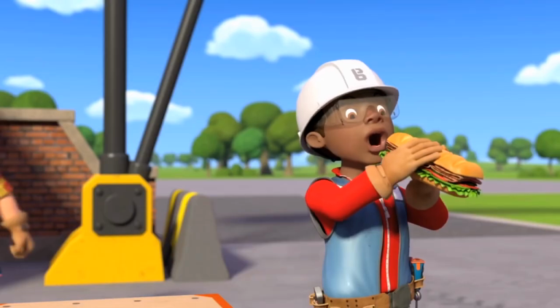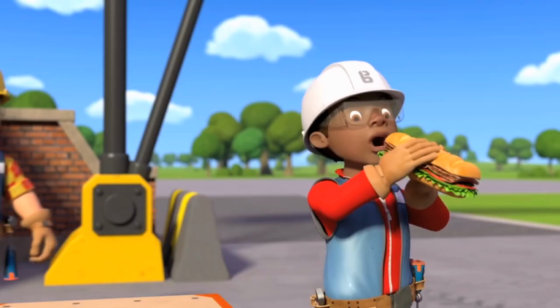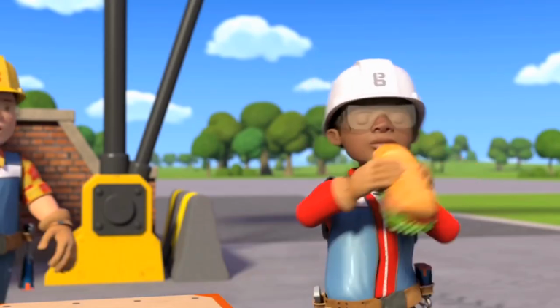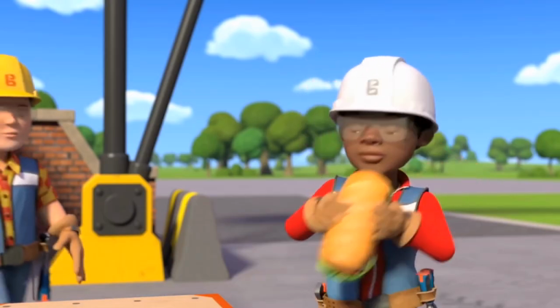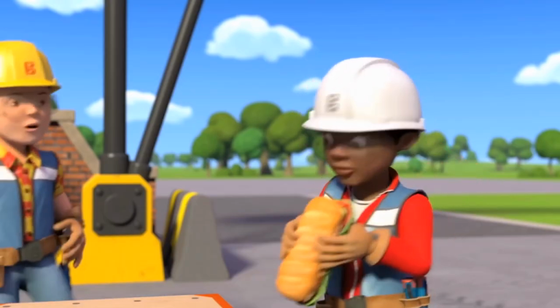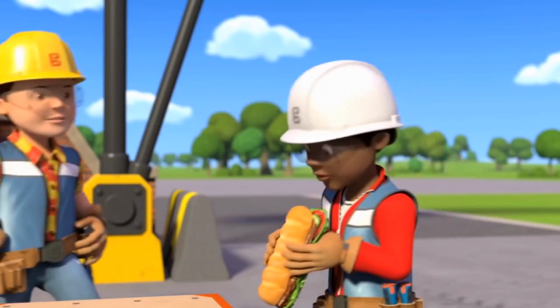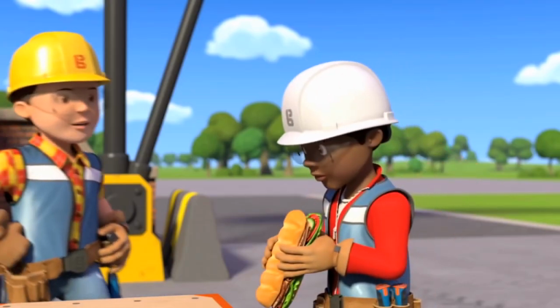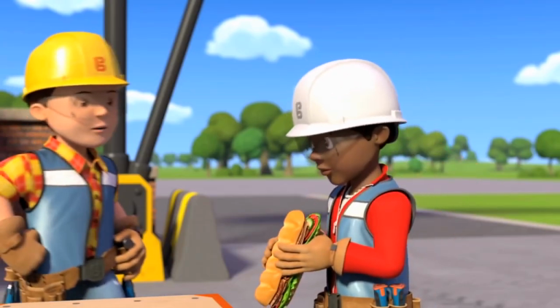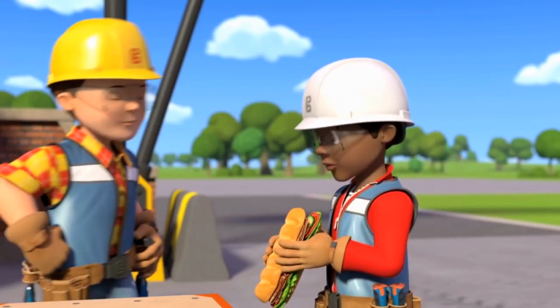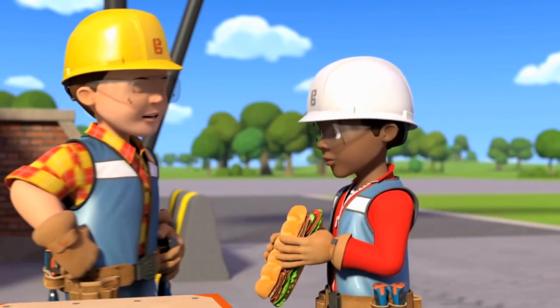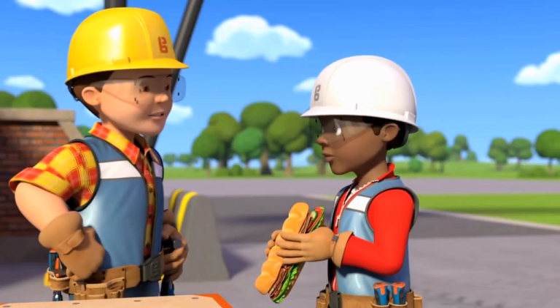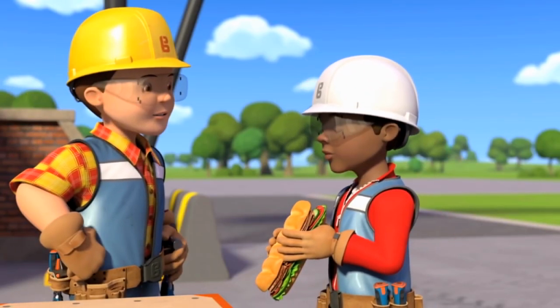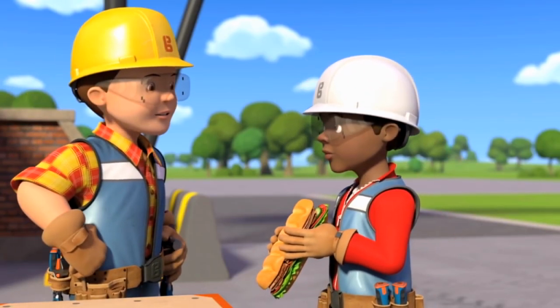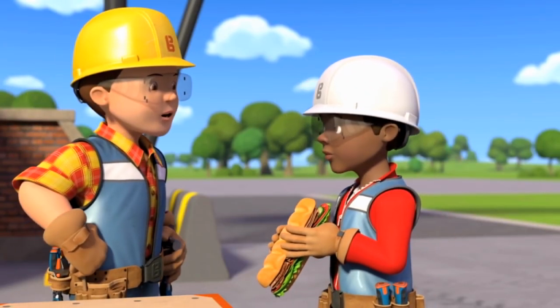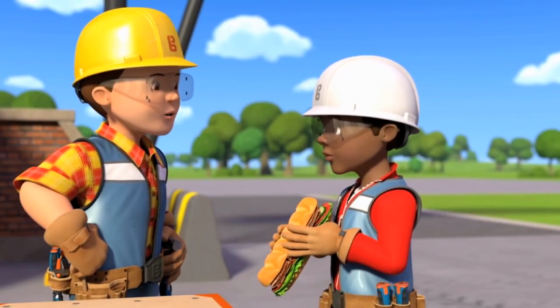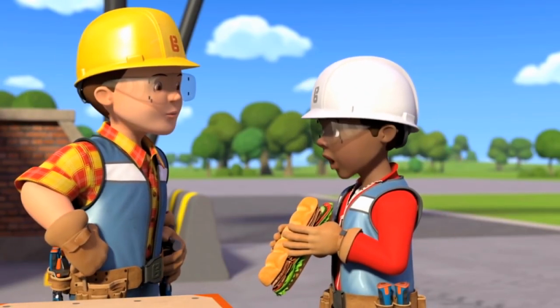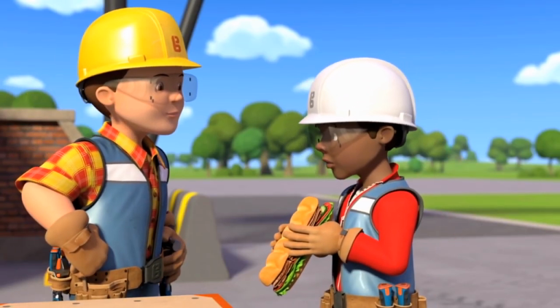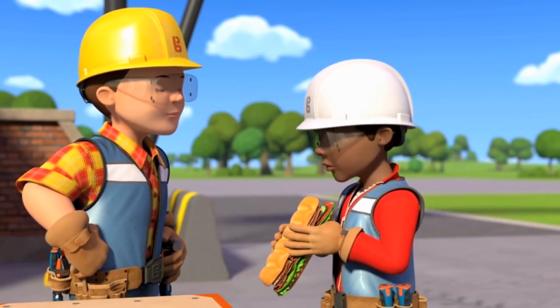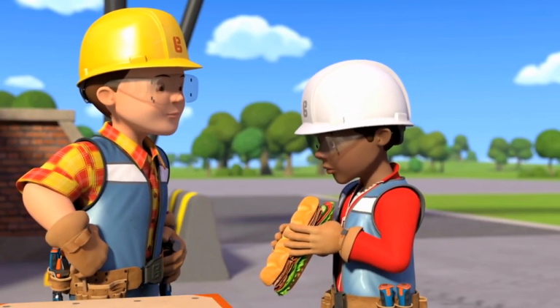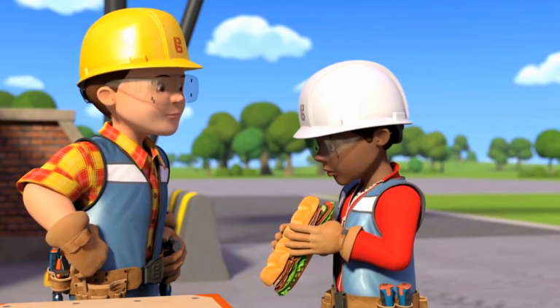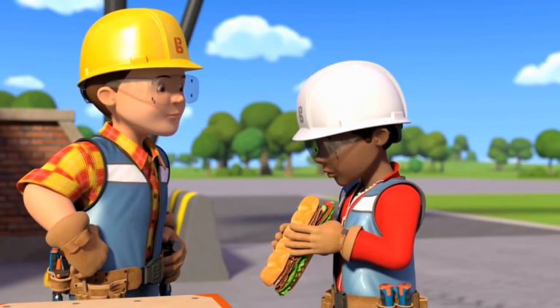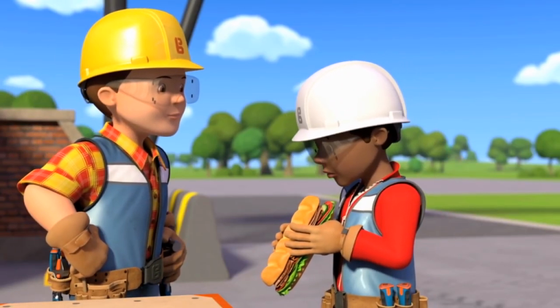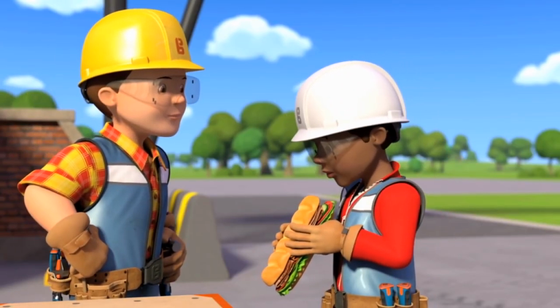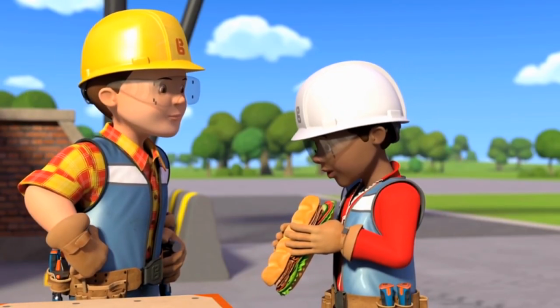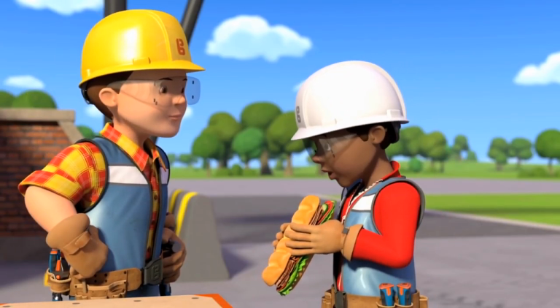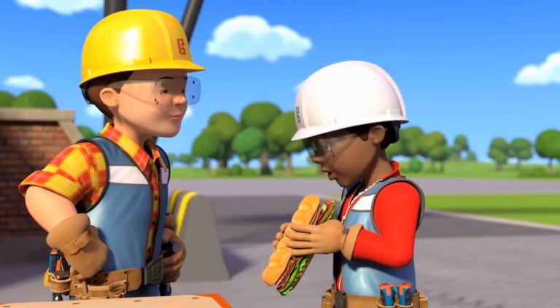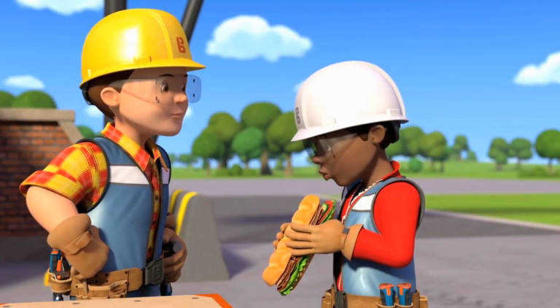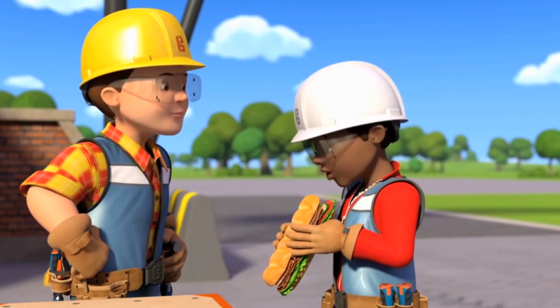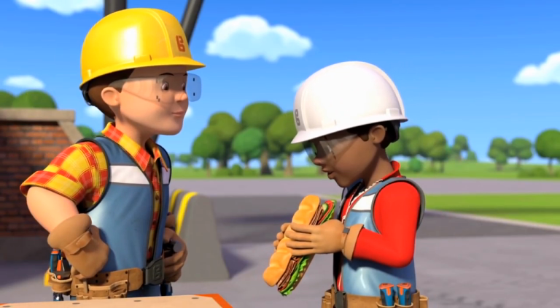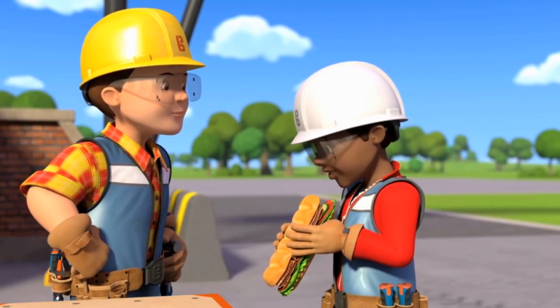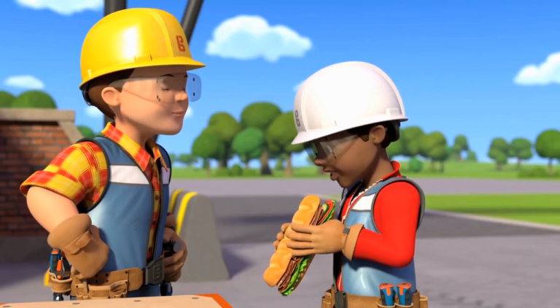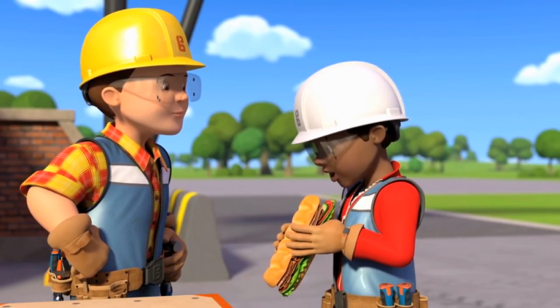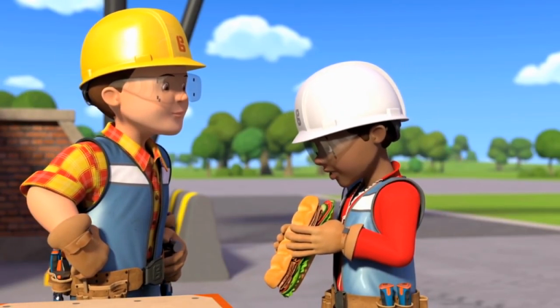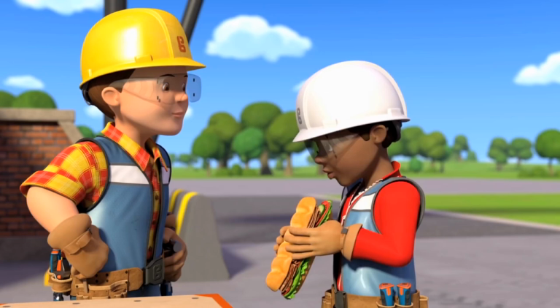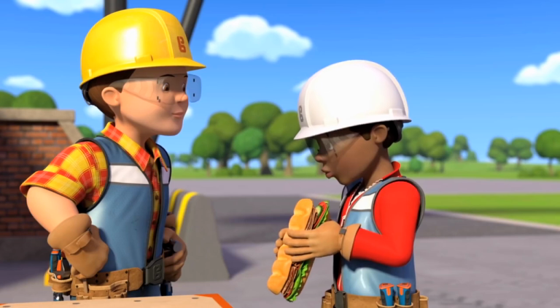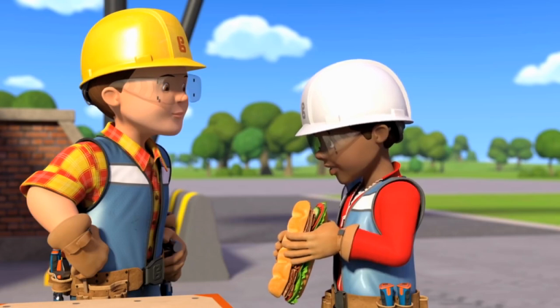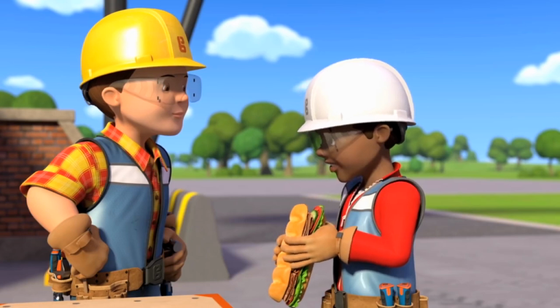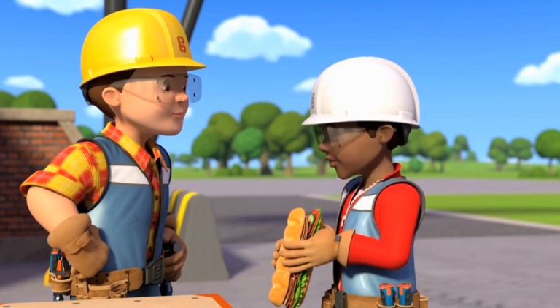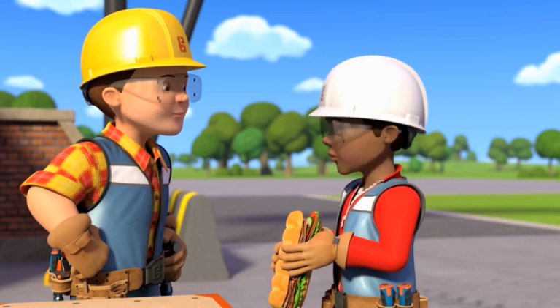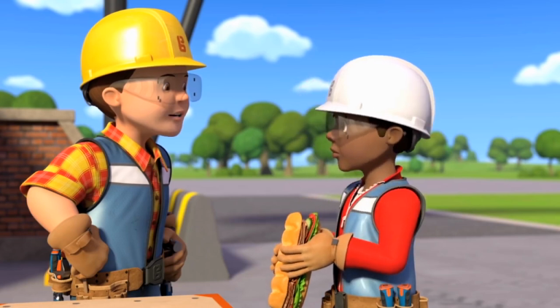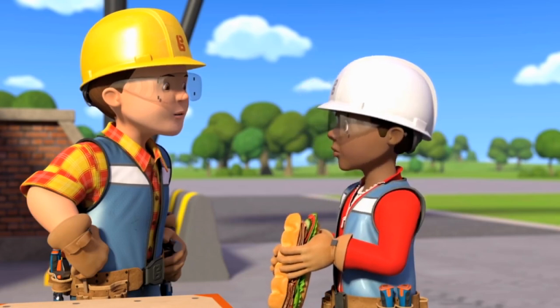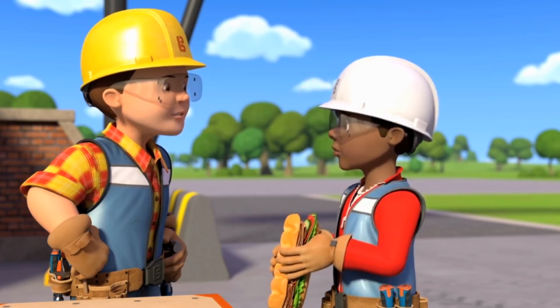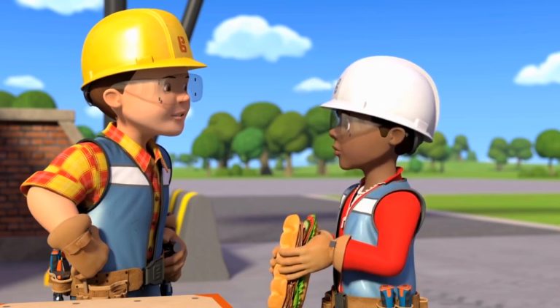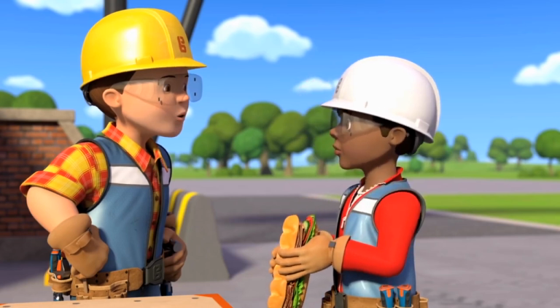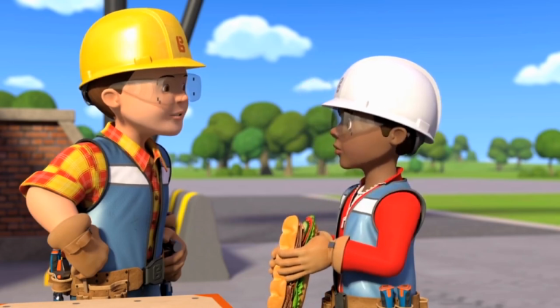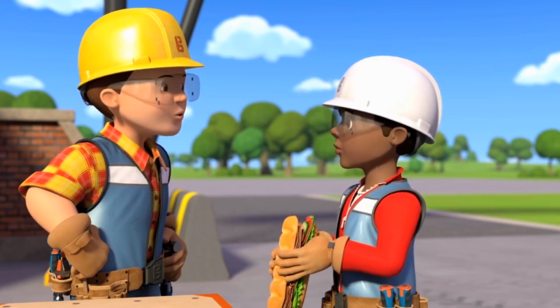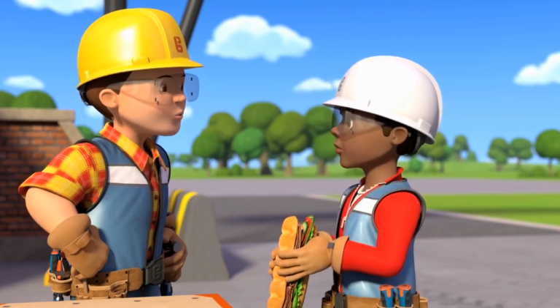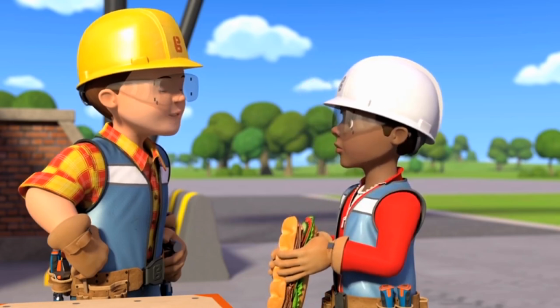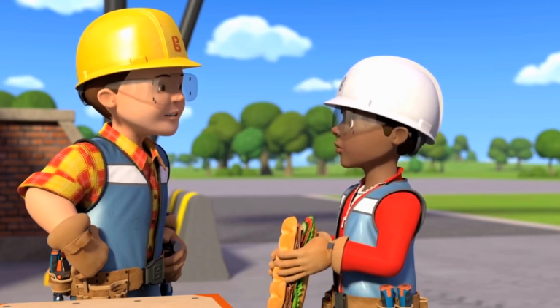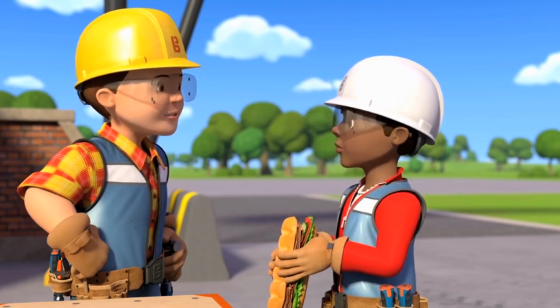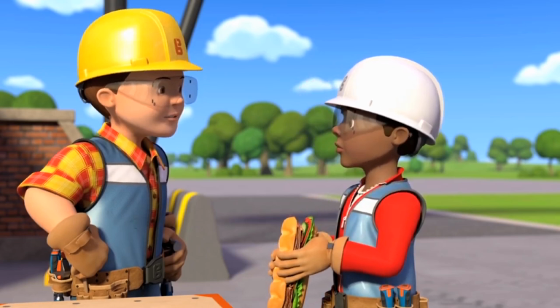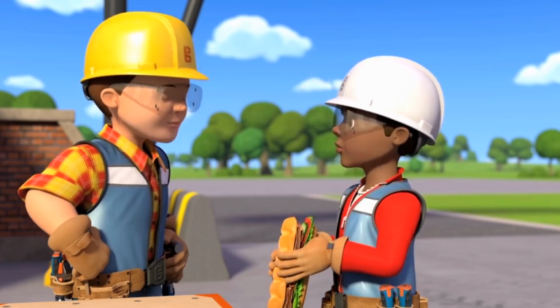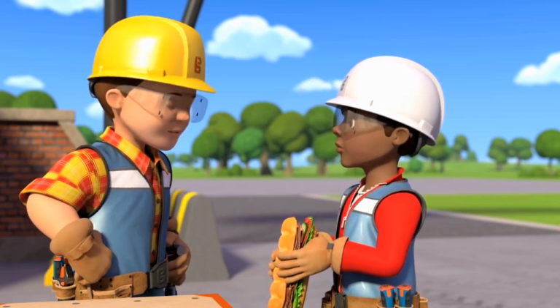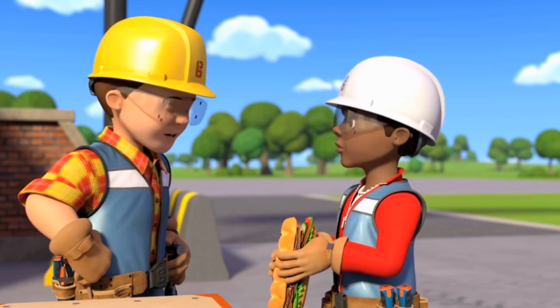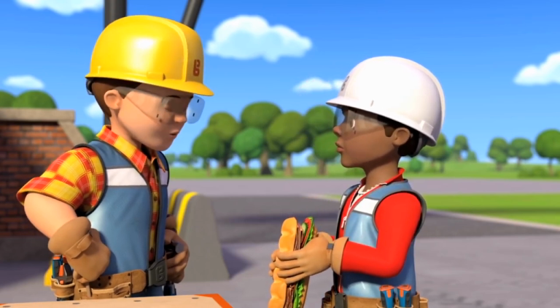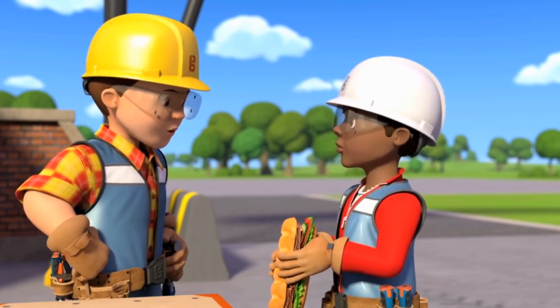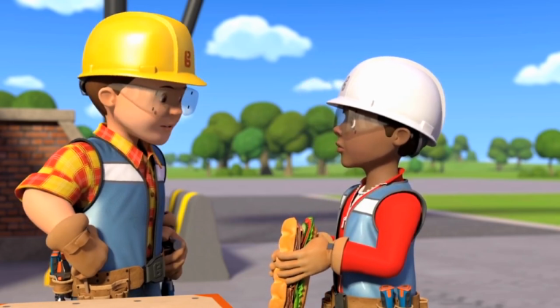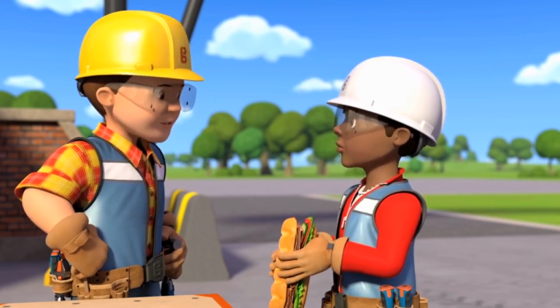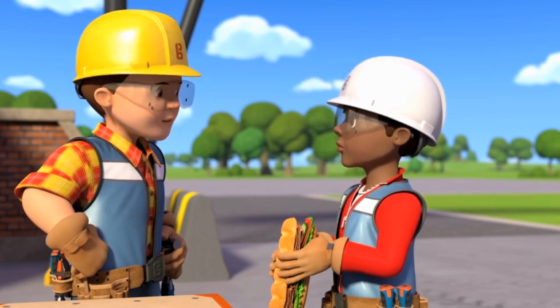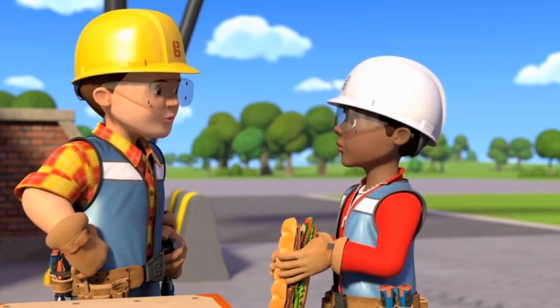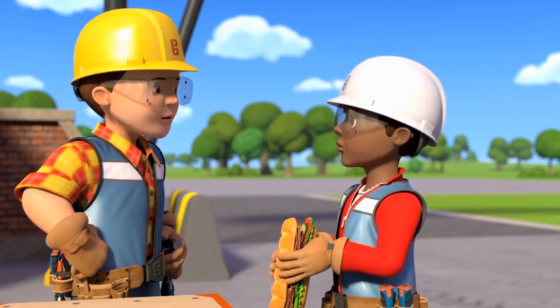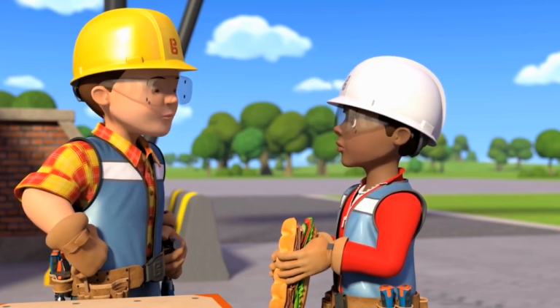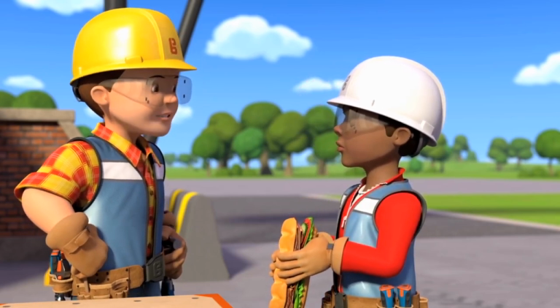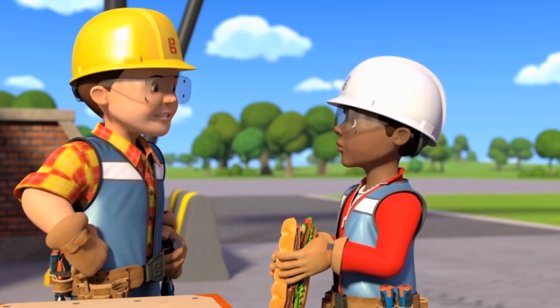It's not lunchtime yet, Leo. But I'm really hungry. Help me cut this wood first, then you can have your sandwich.